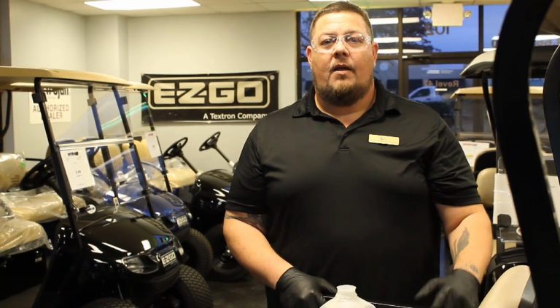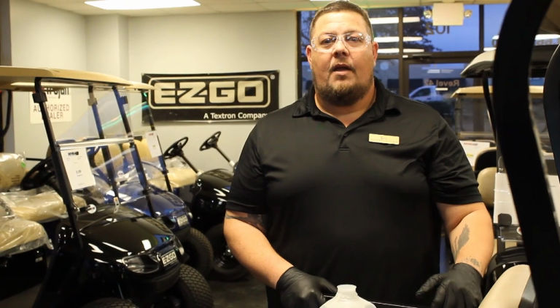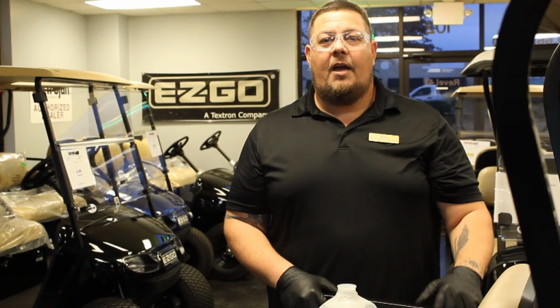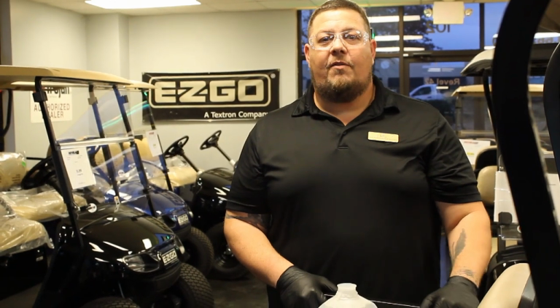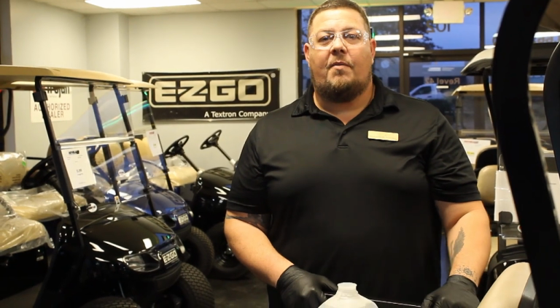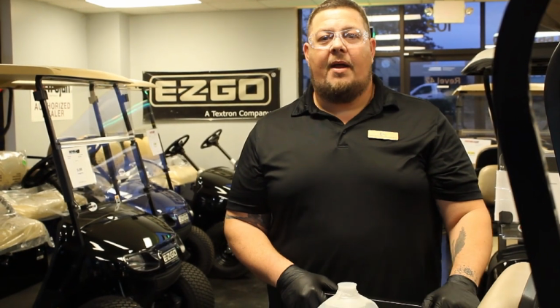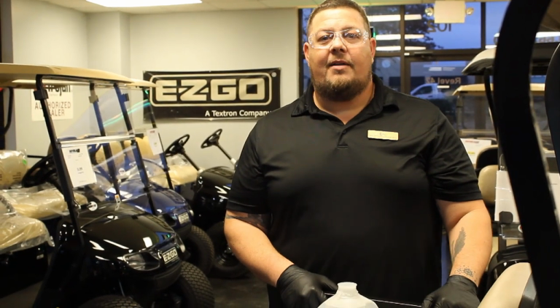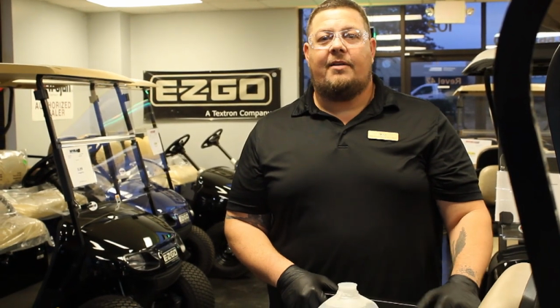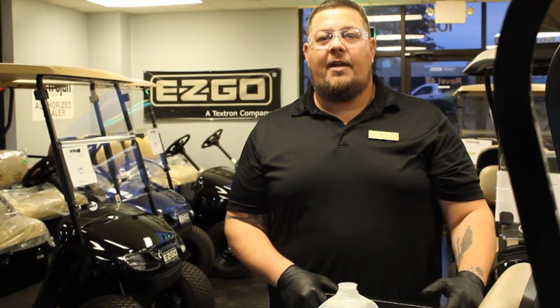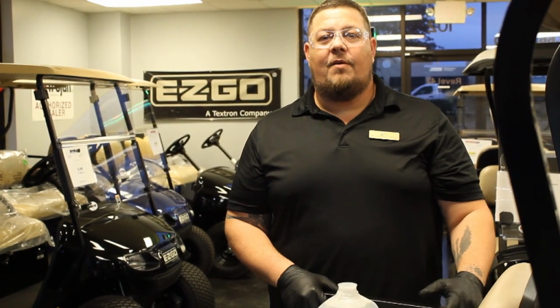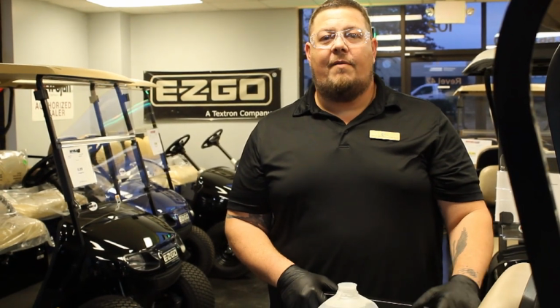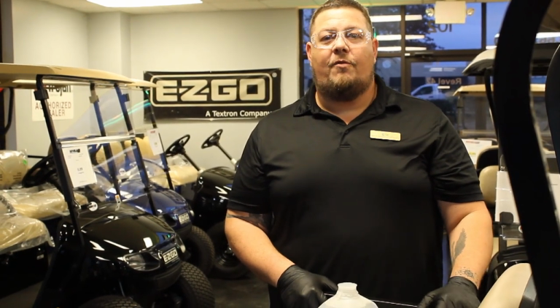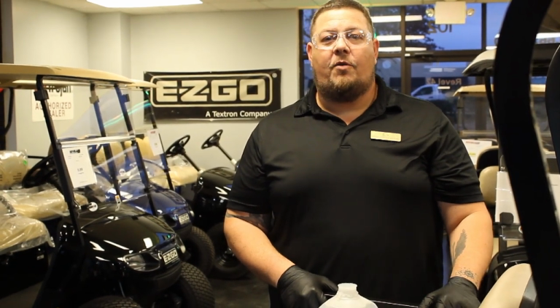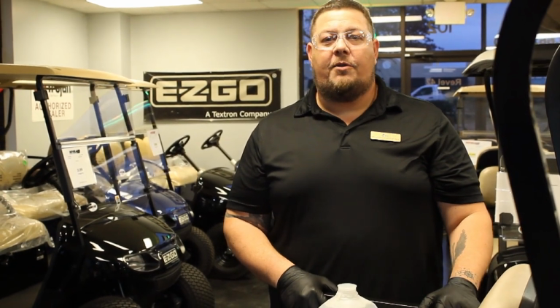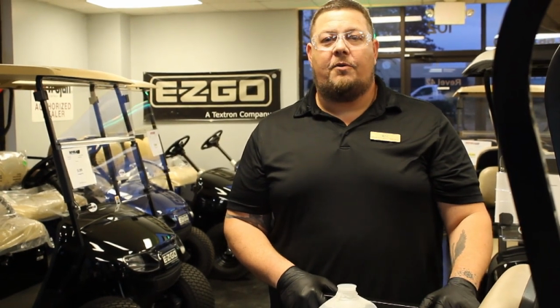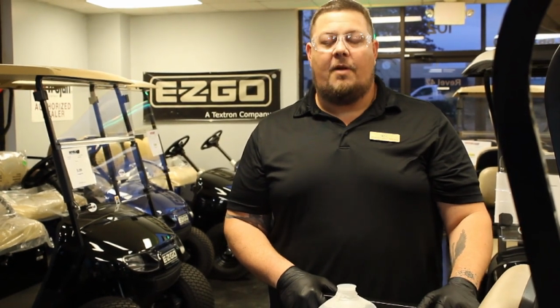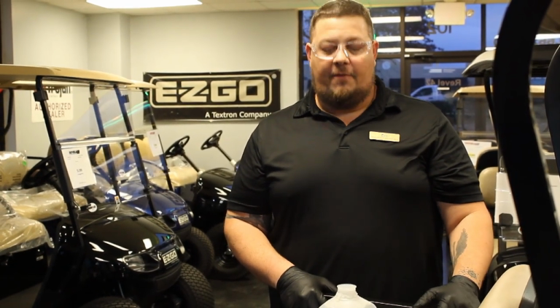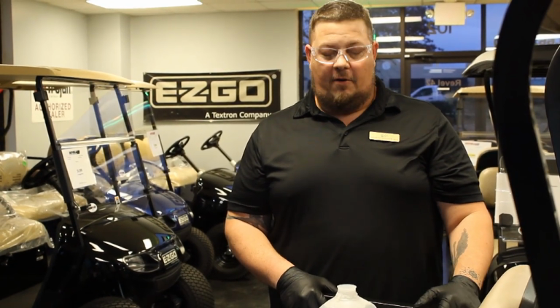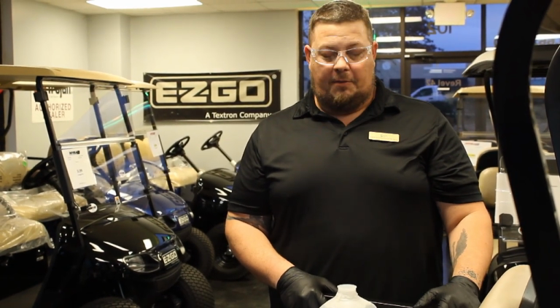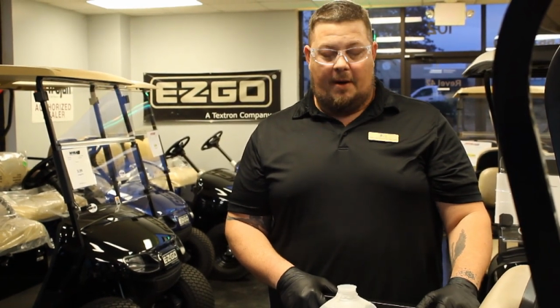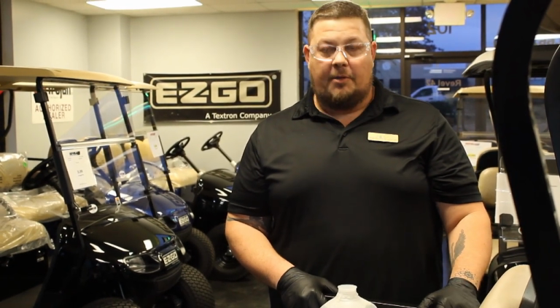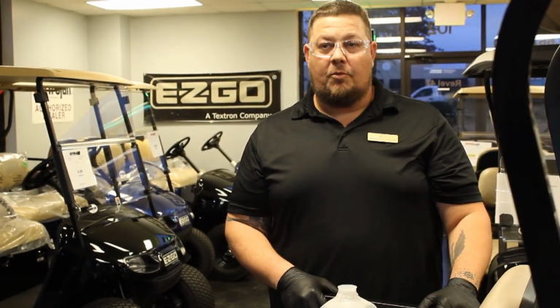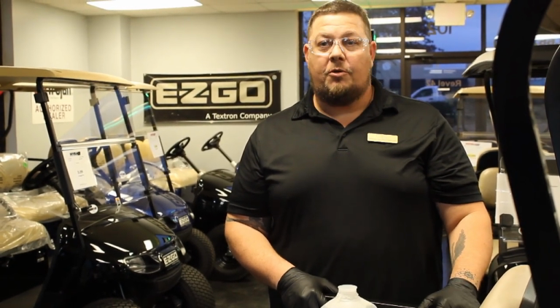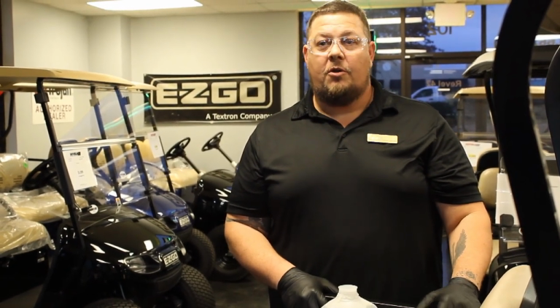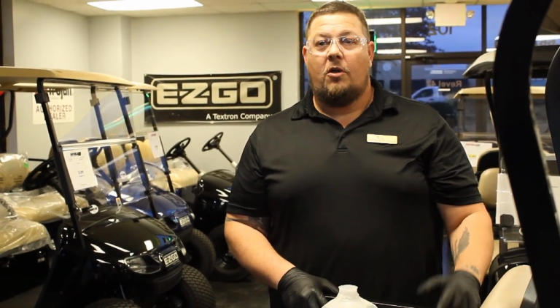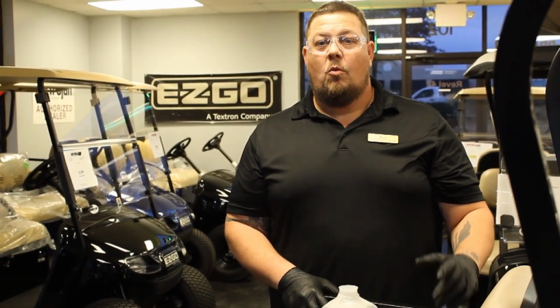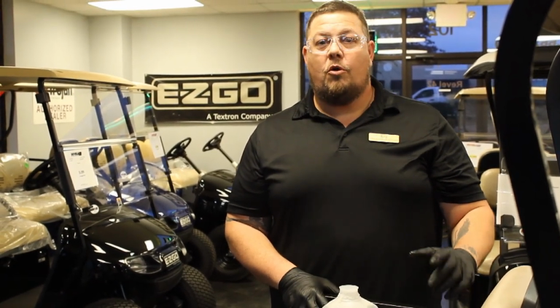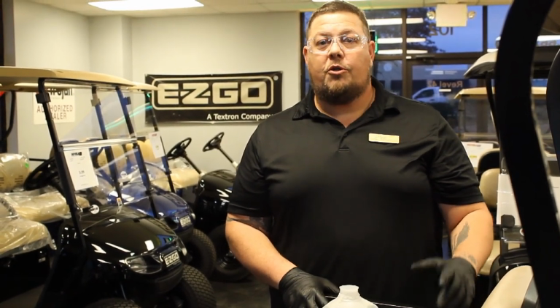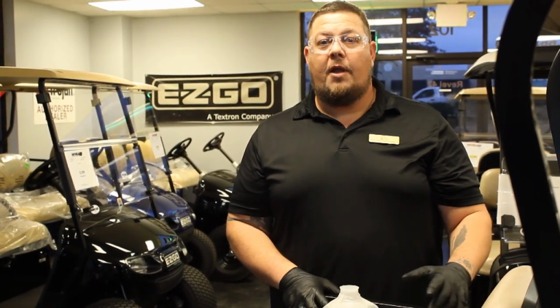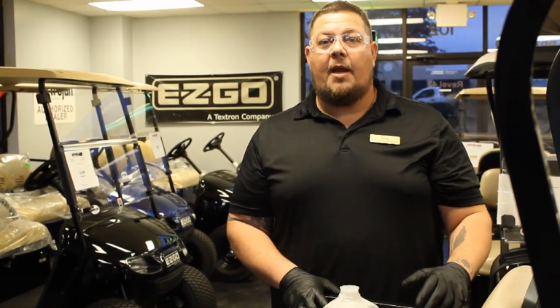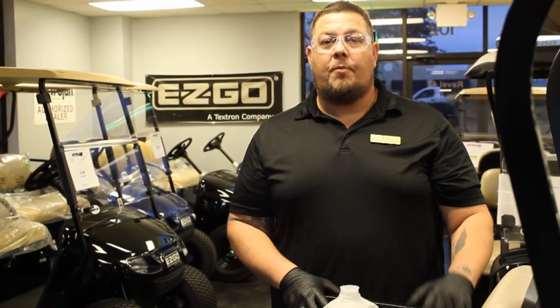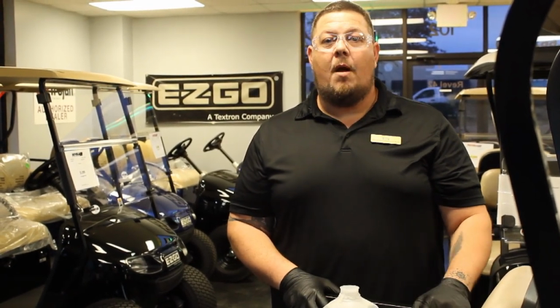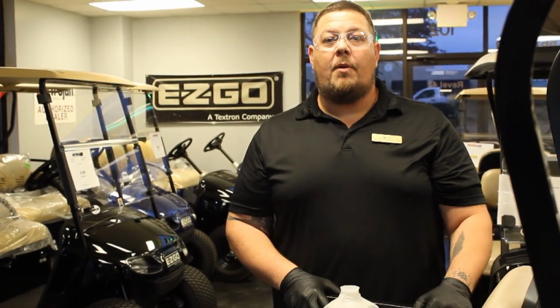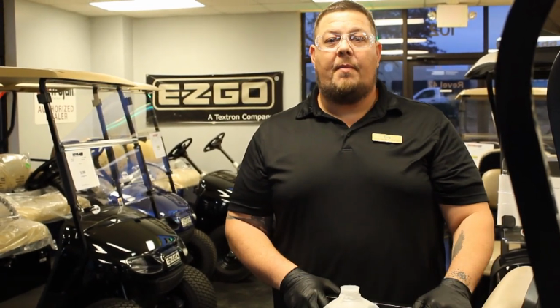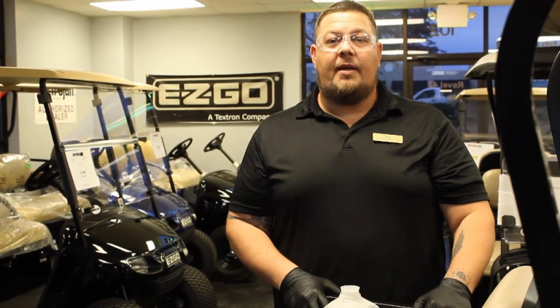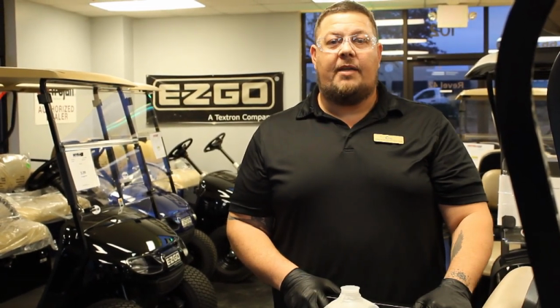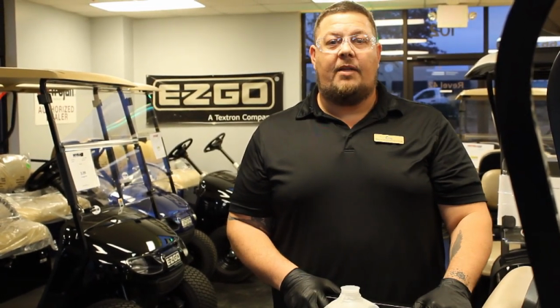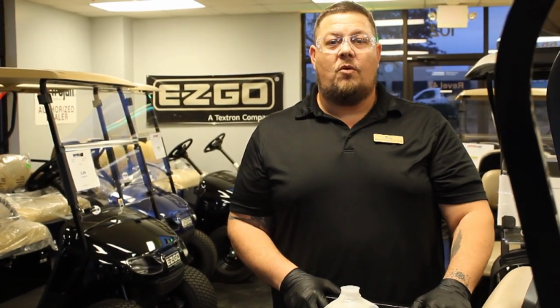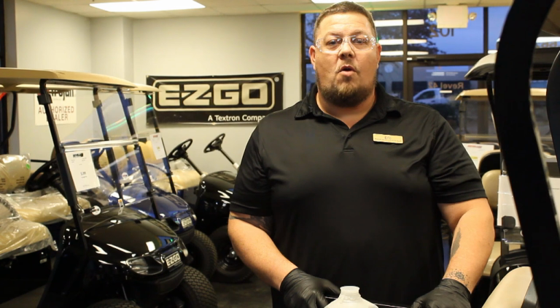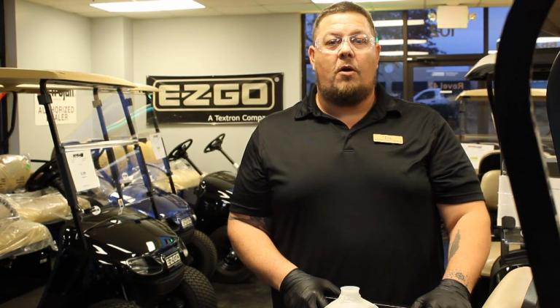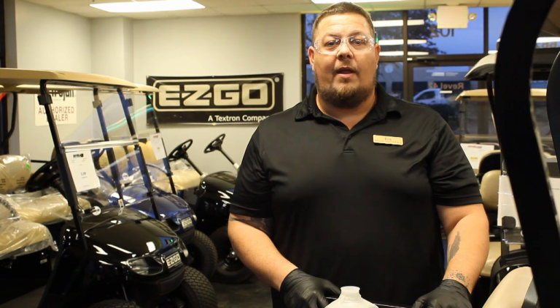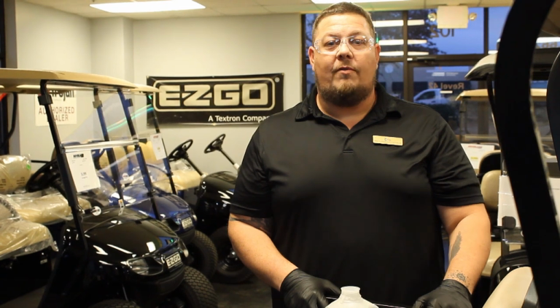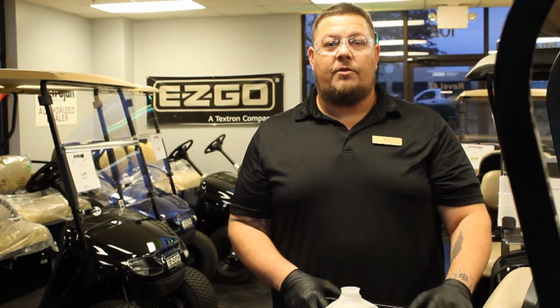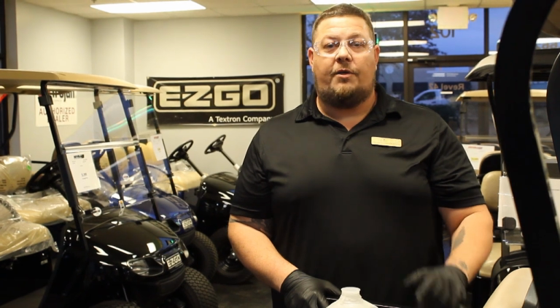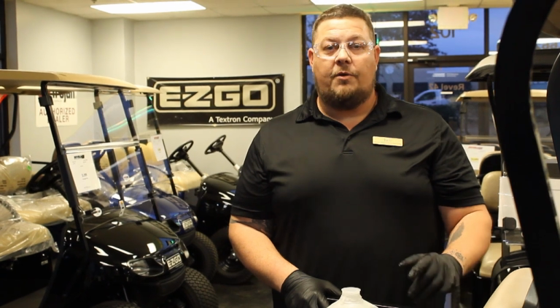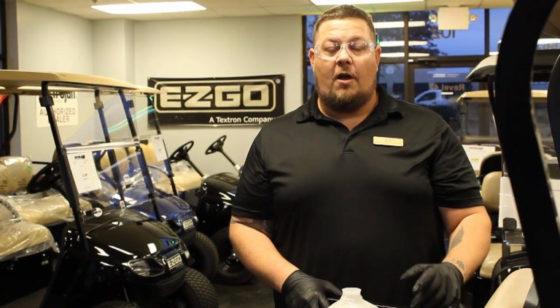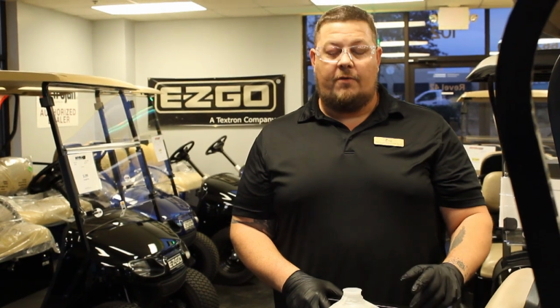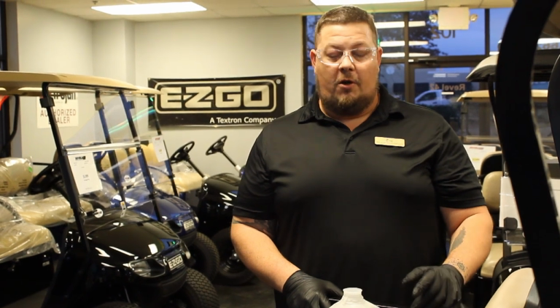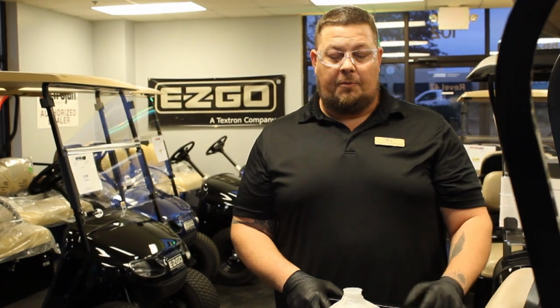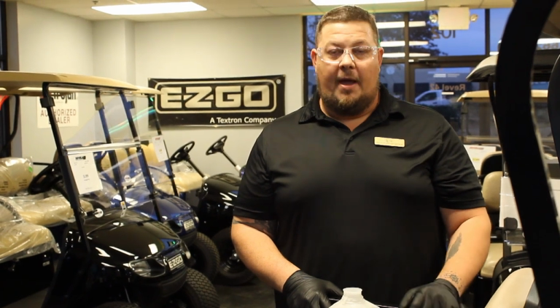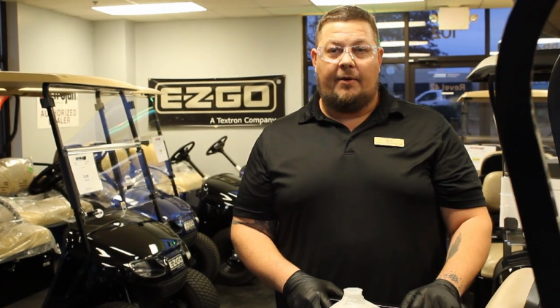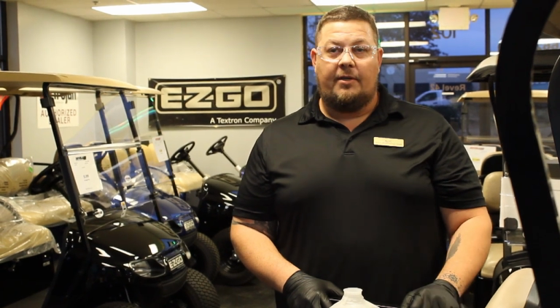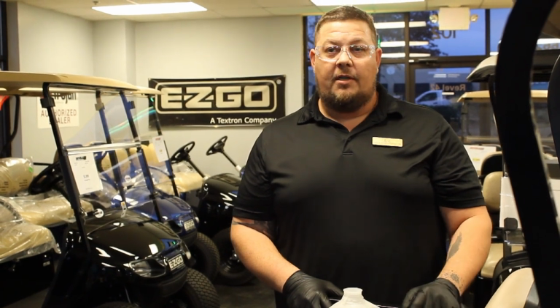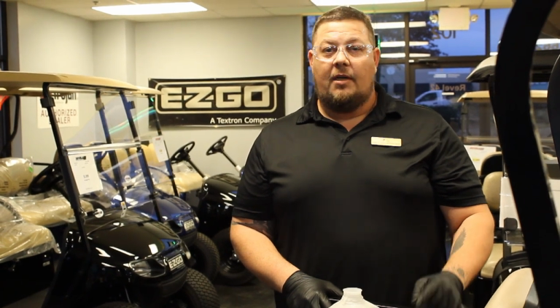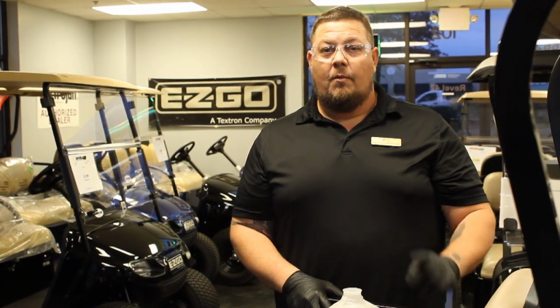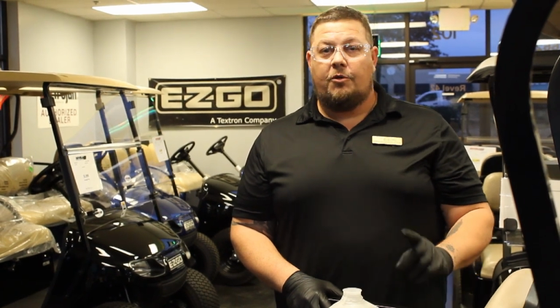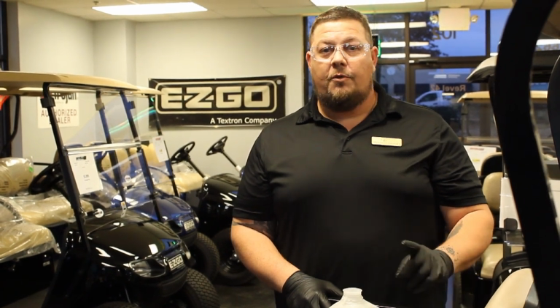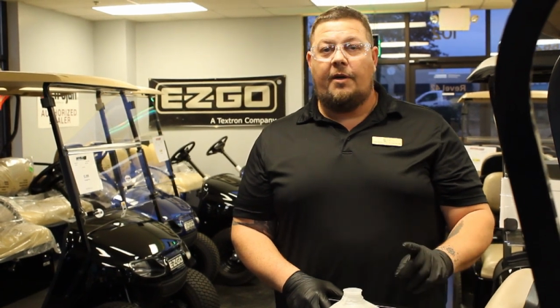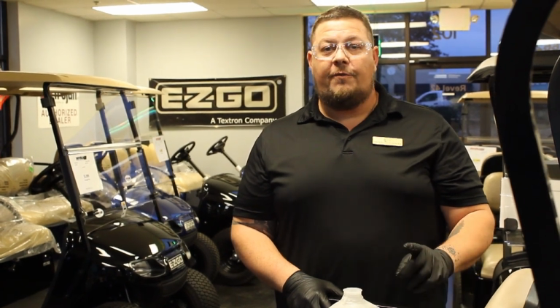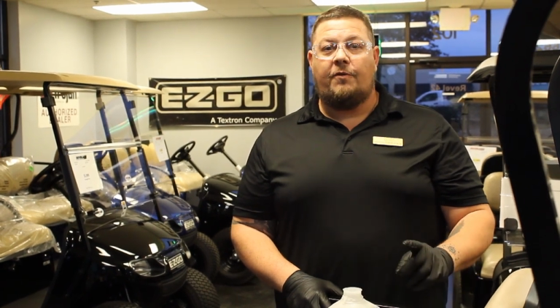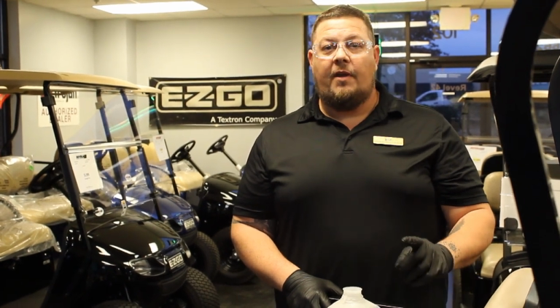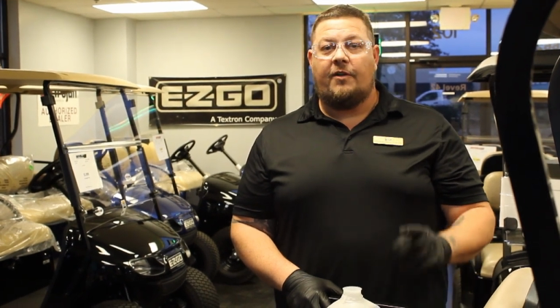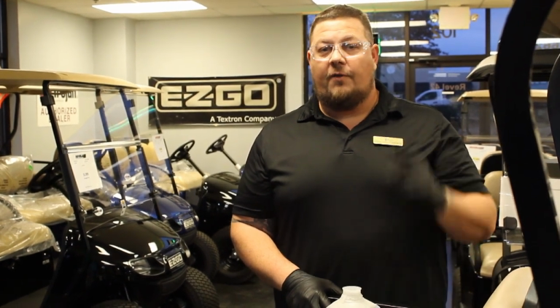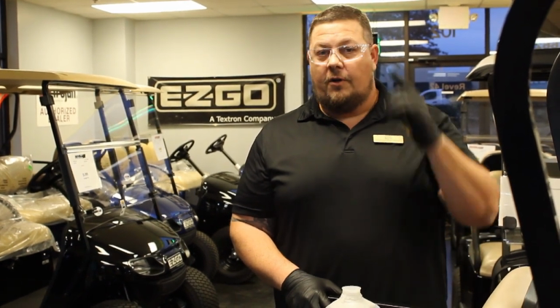Hey everybody. Today at Rebel 42 Golf Carts and Powersports, we're going to show you how to properly maintain the water levels in your golf cart's batteries, but you're going to need a few things first.